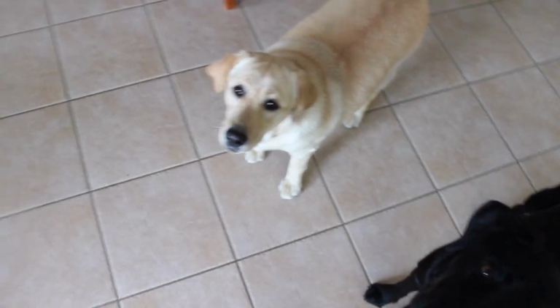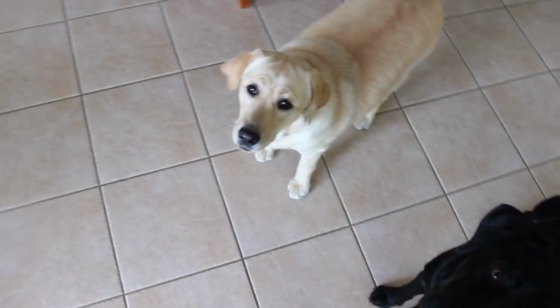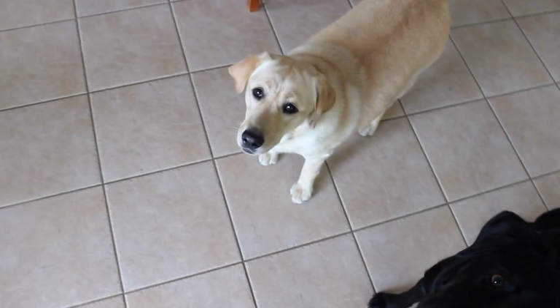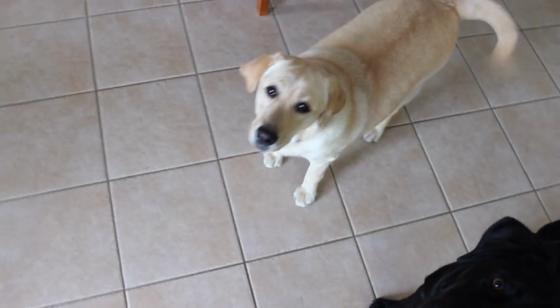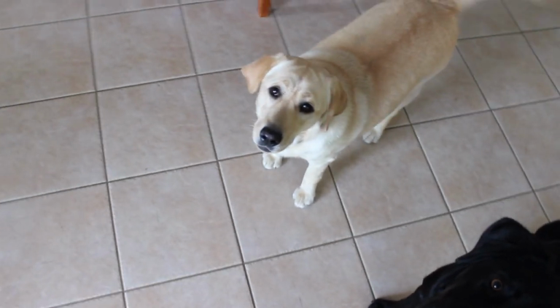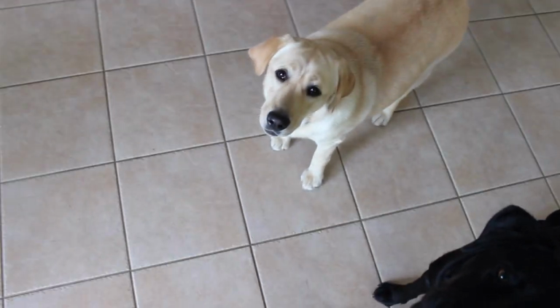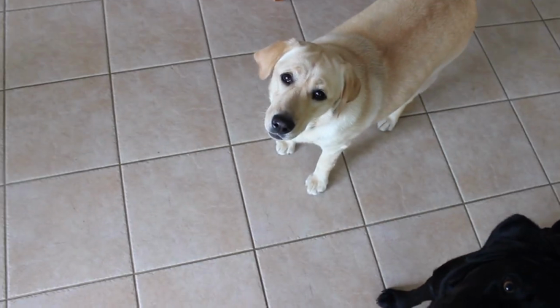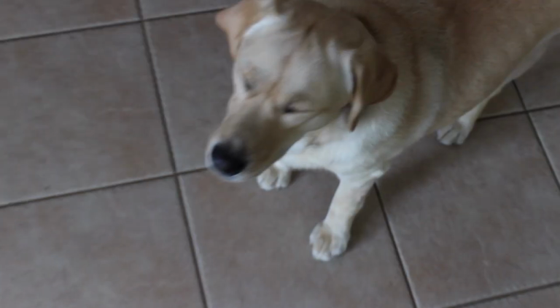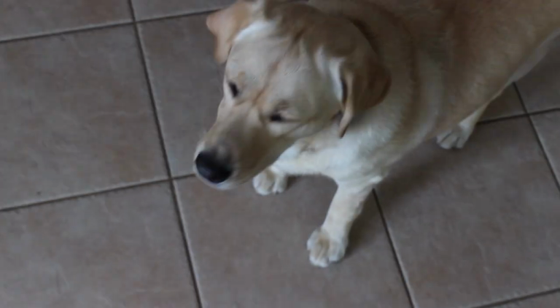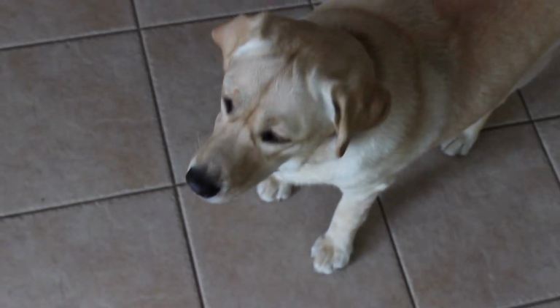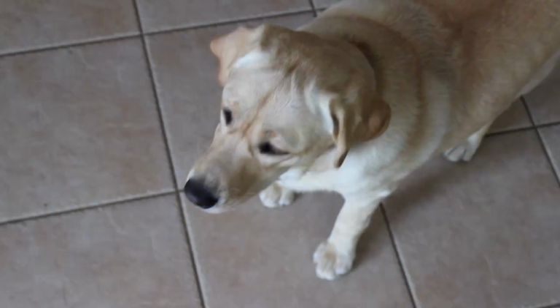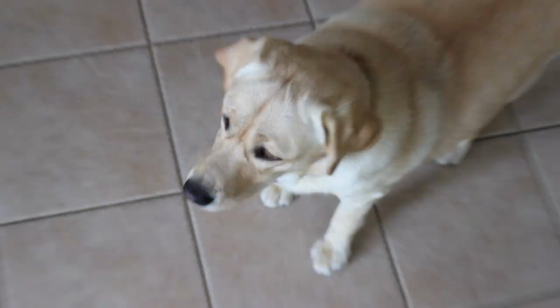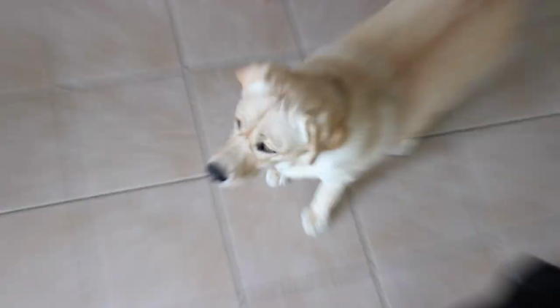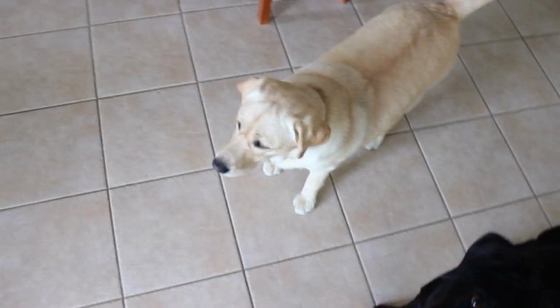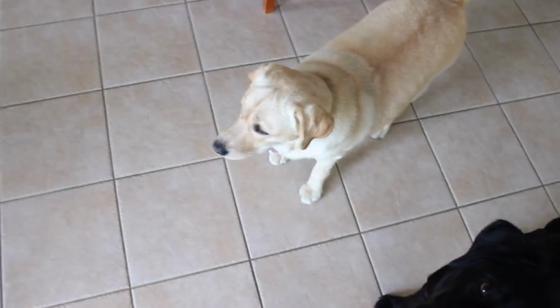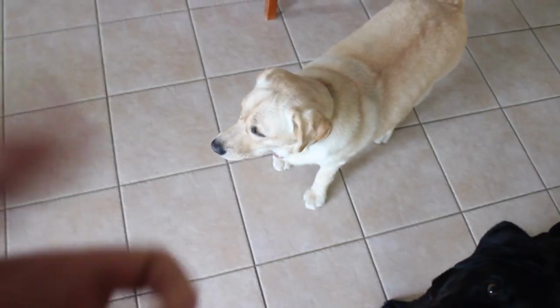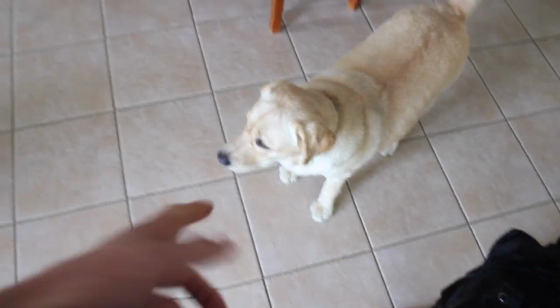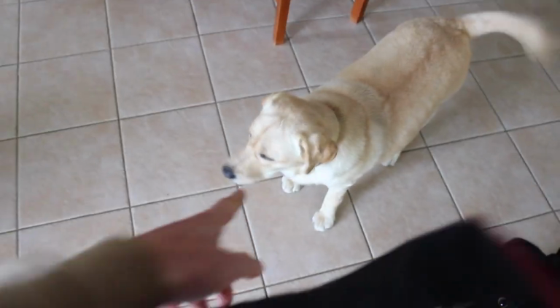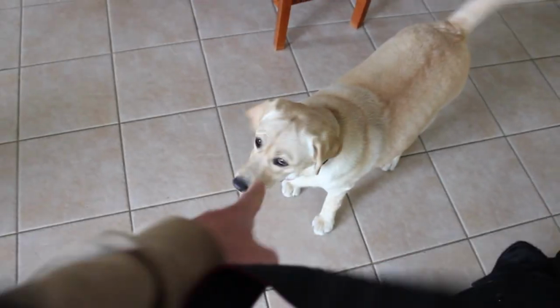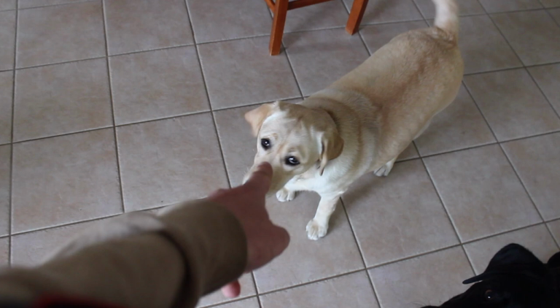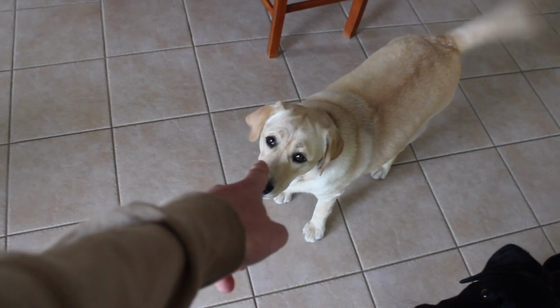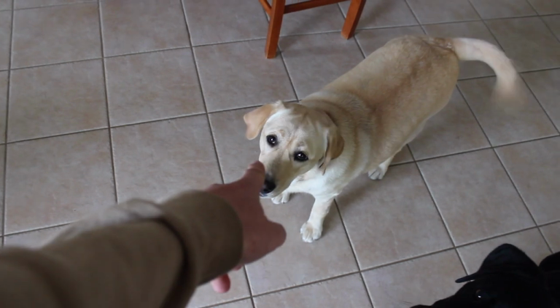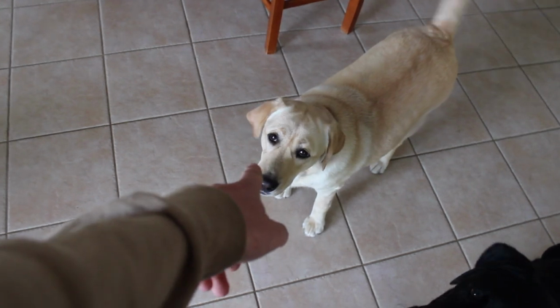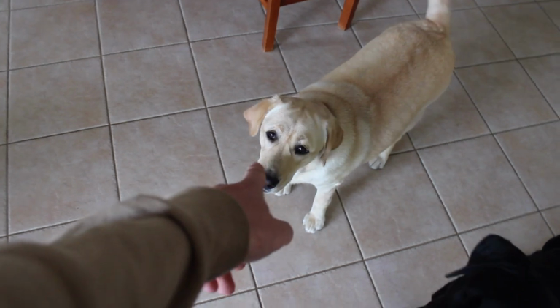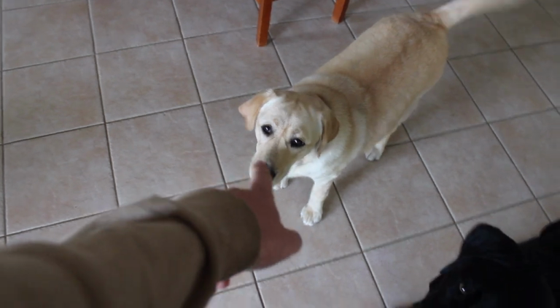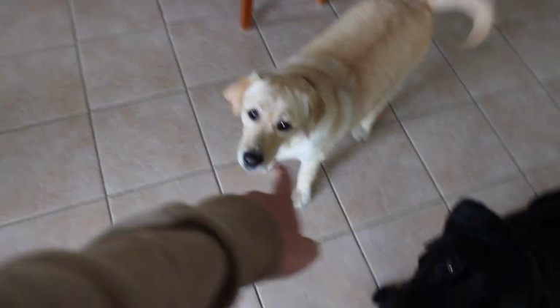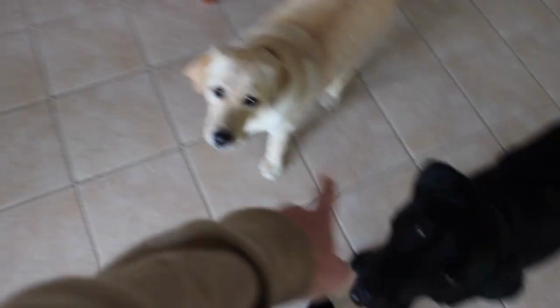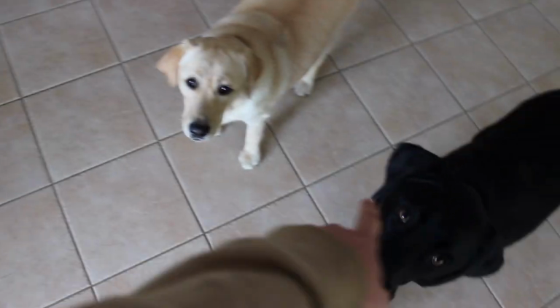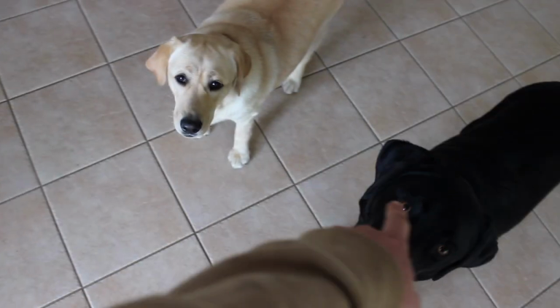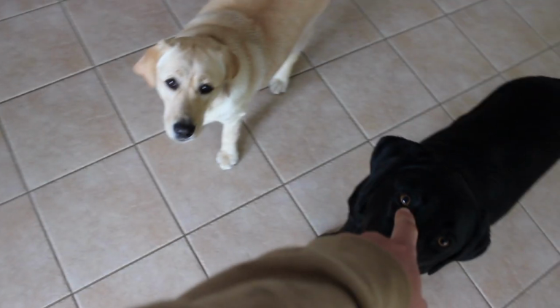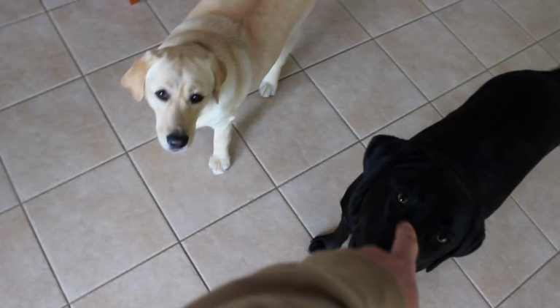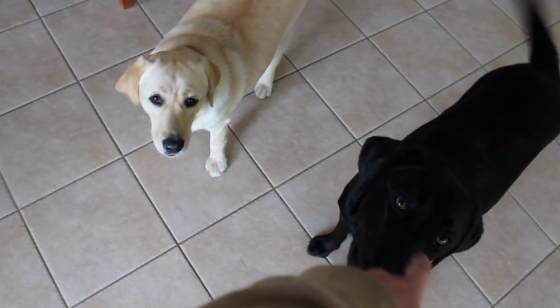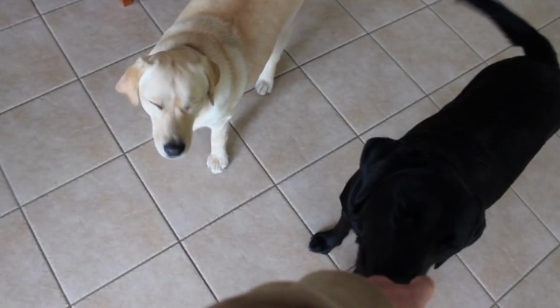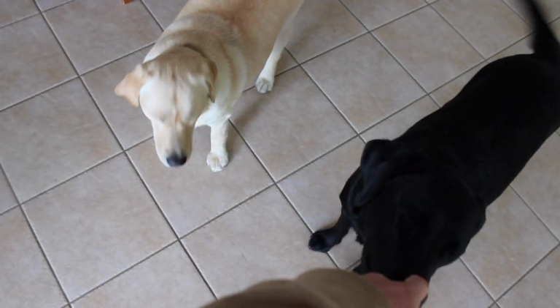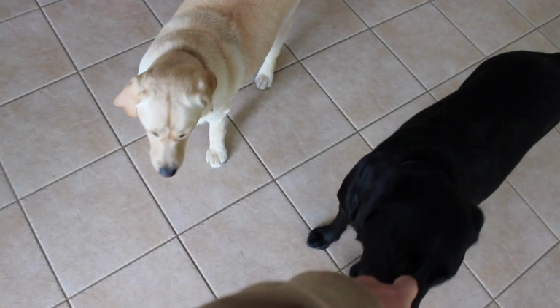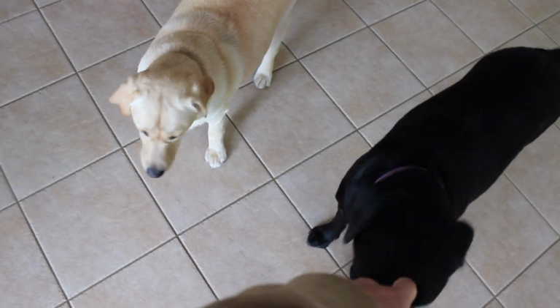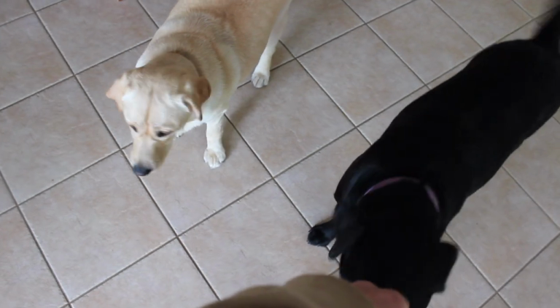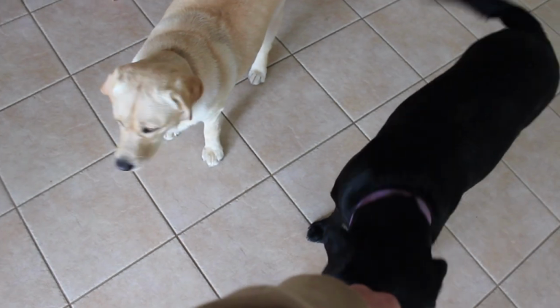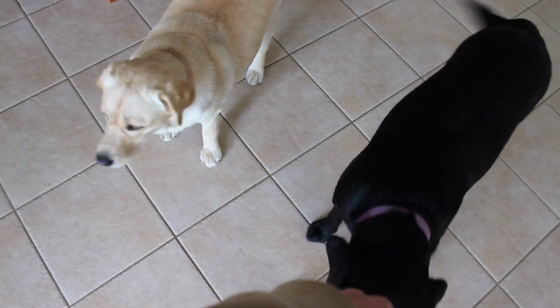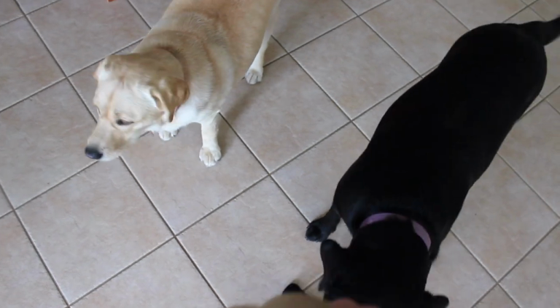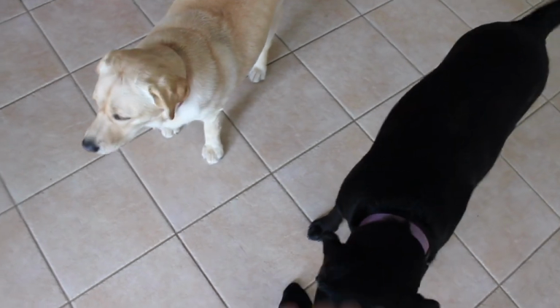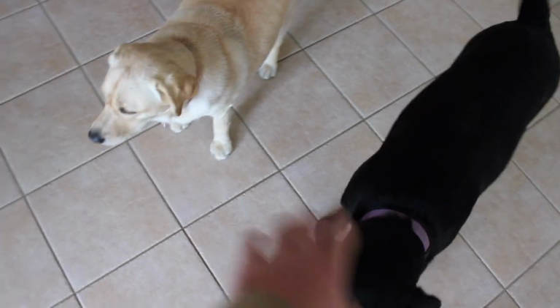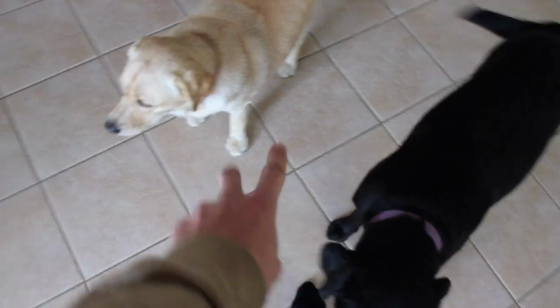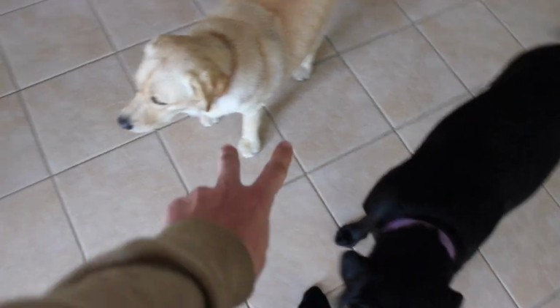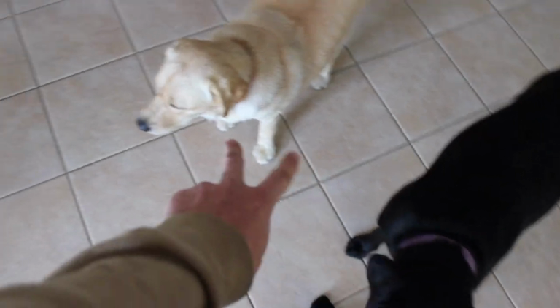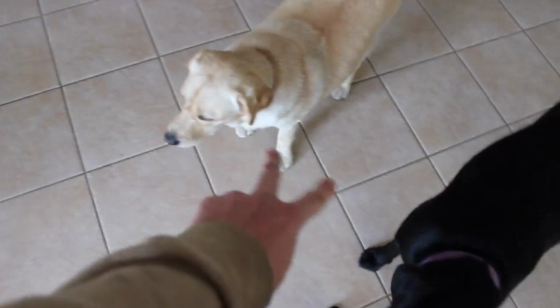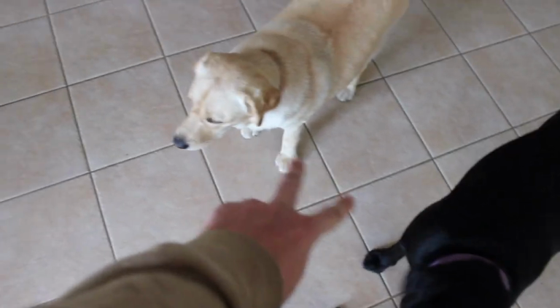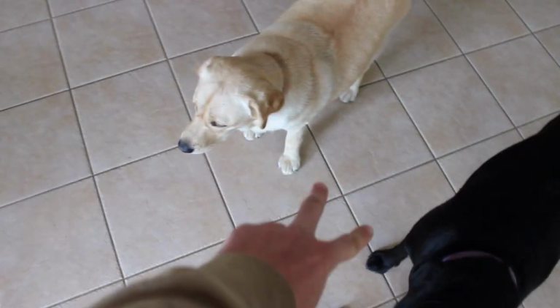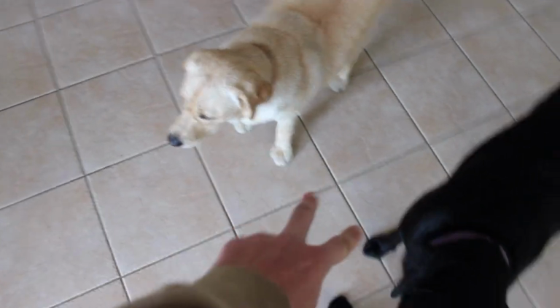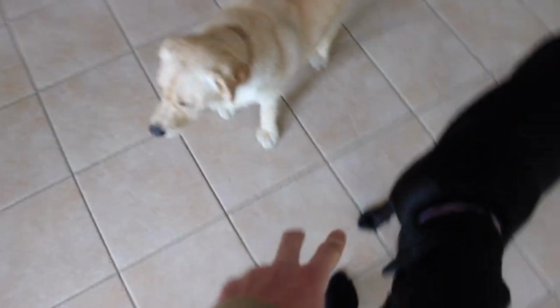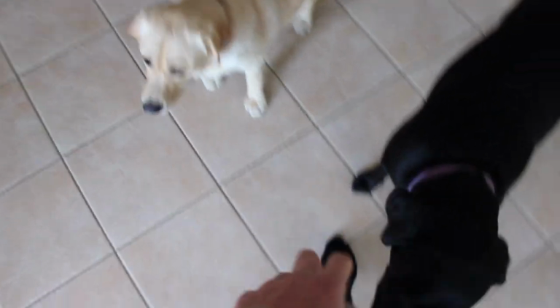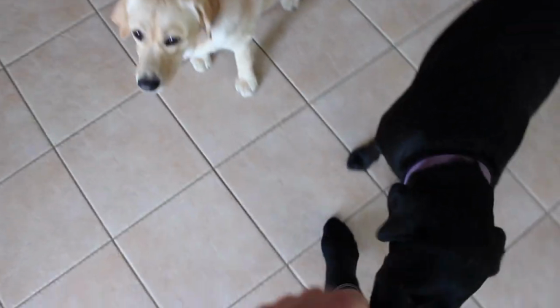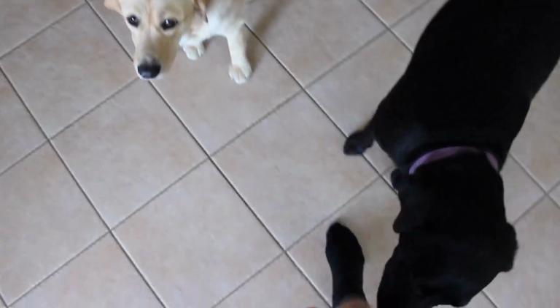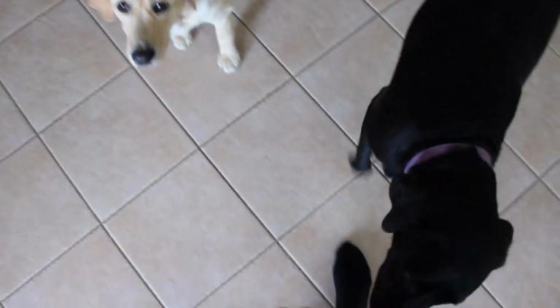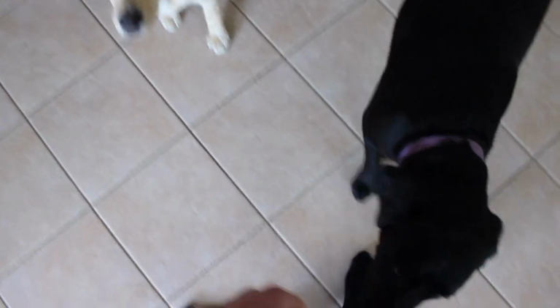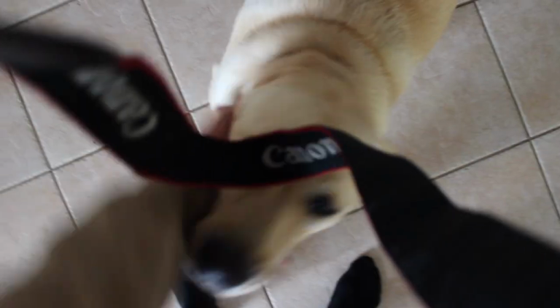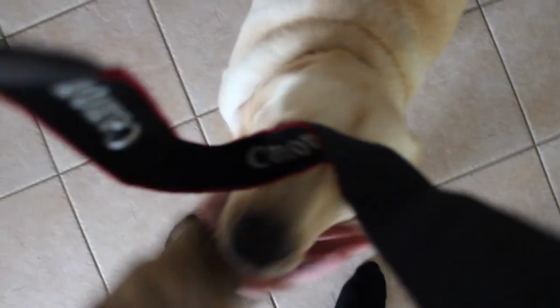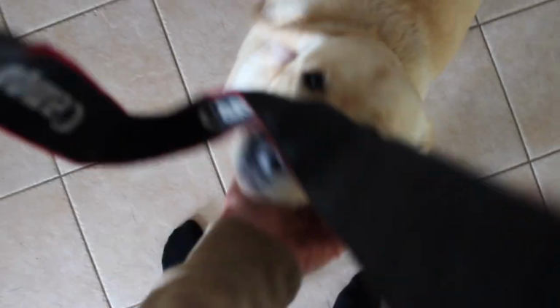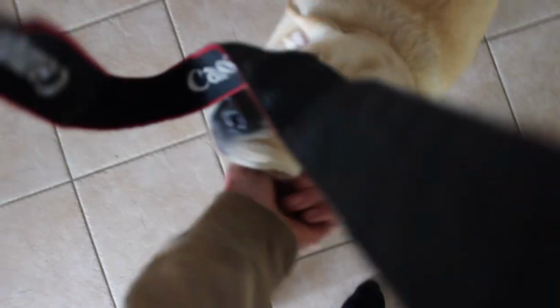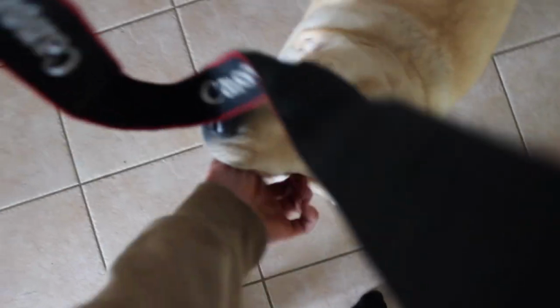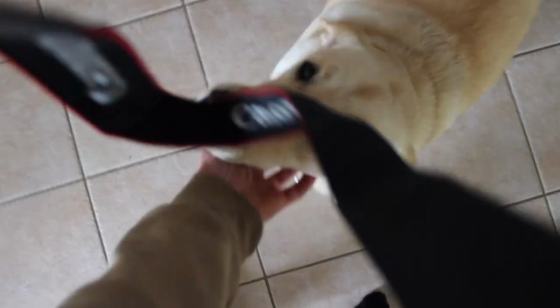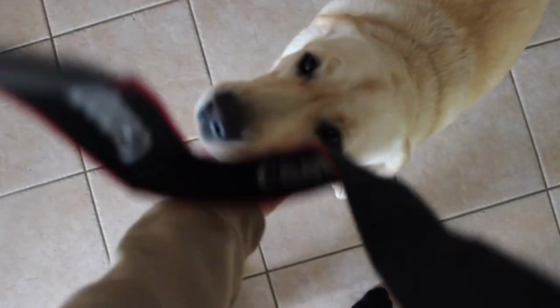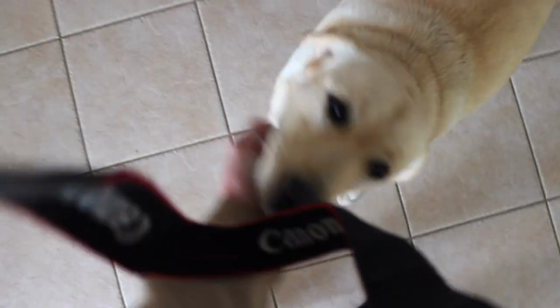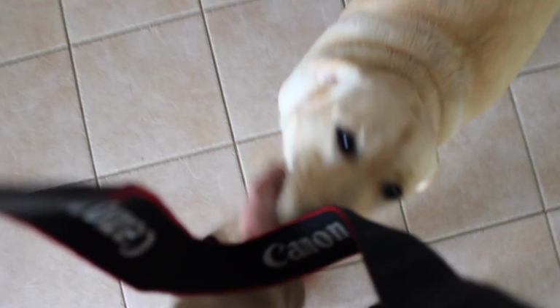Hello. She's about a year old and this one's about a year and three months old. They're both Labradors. I love them very much.